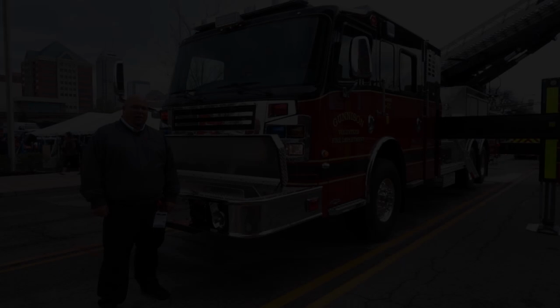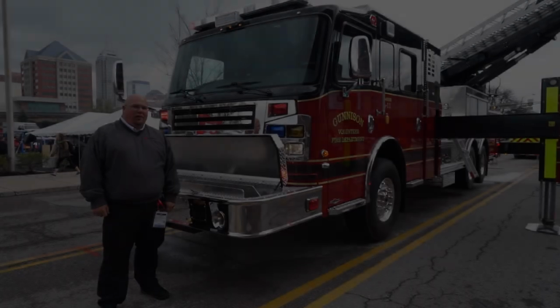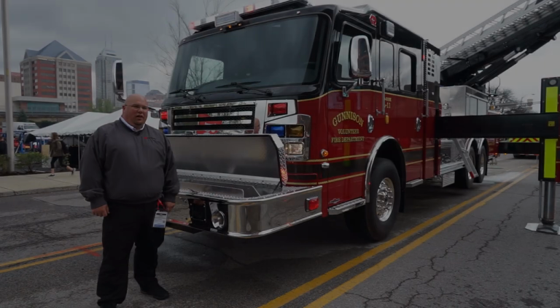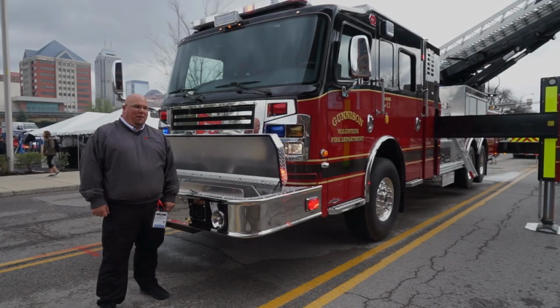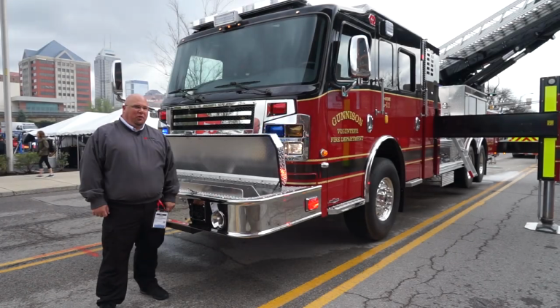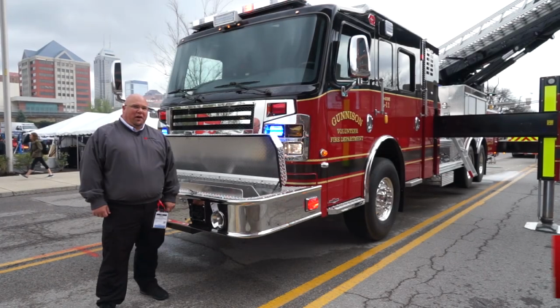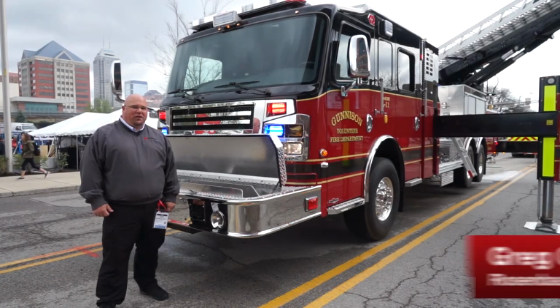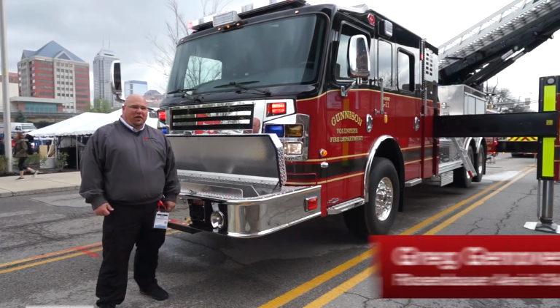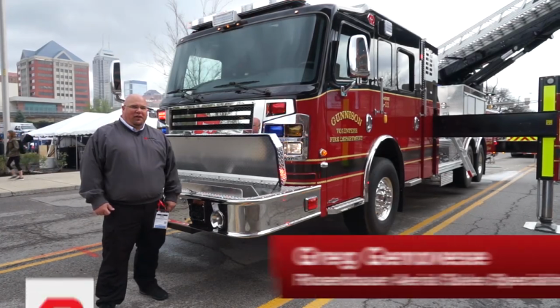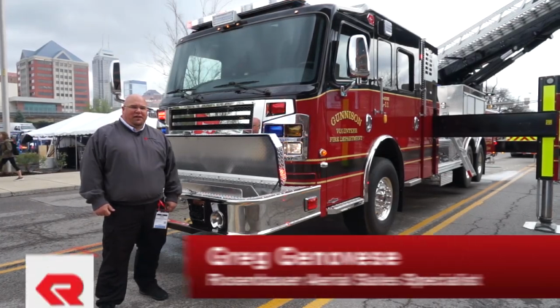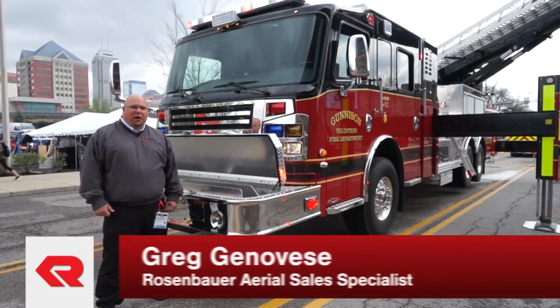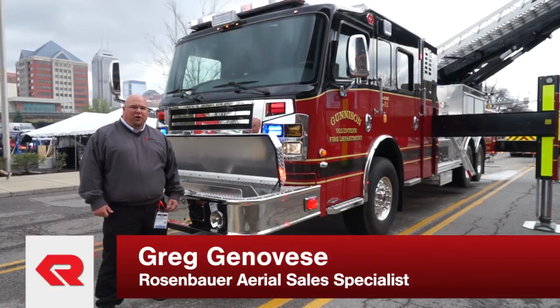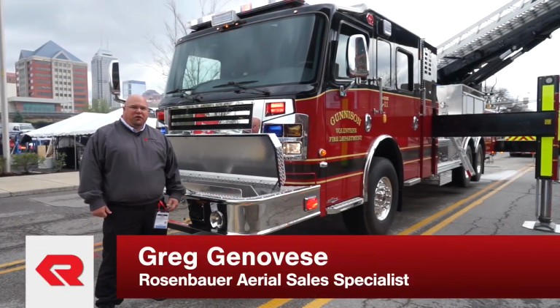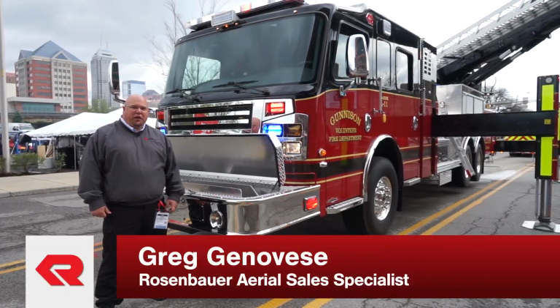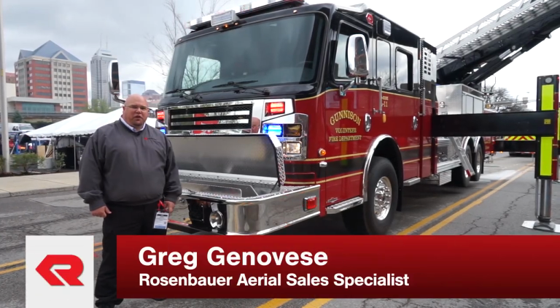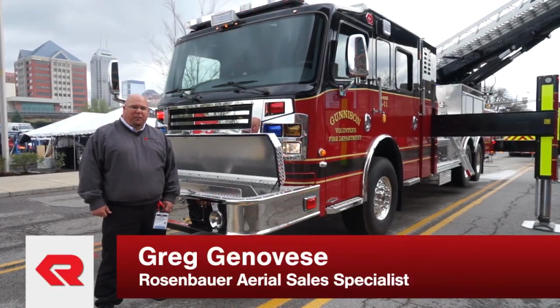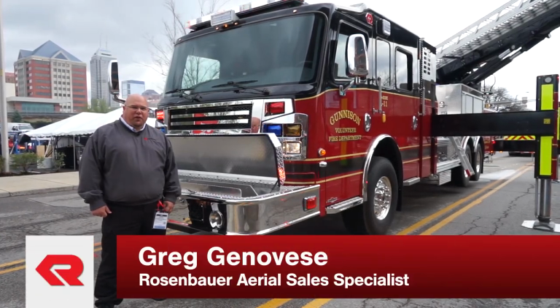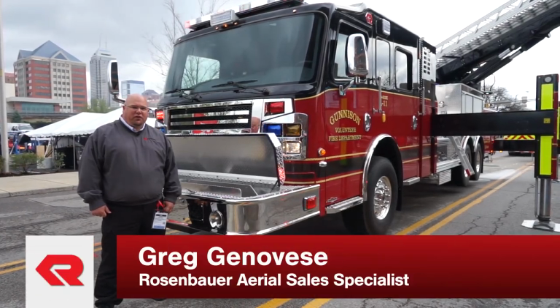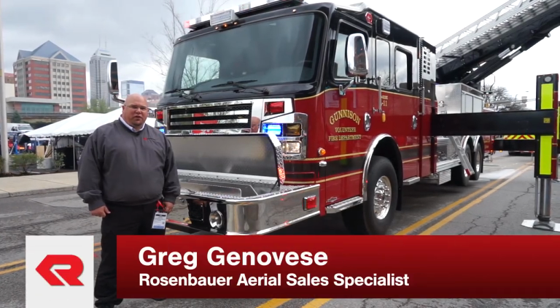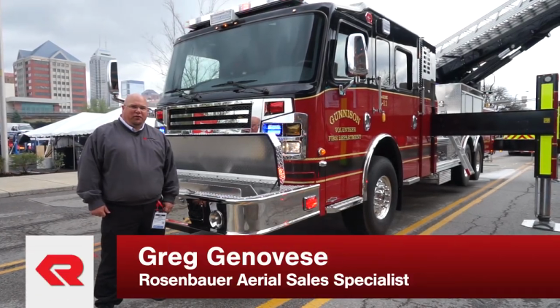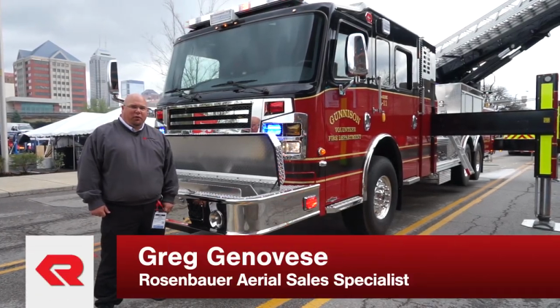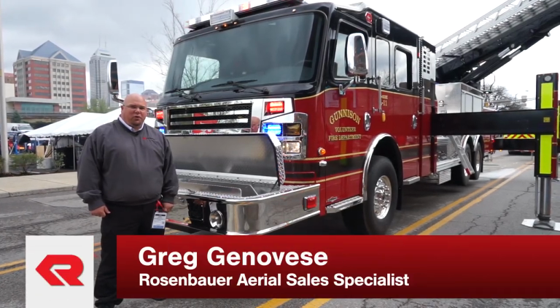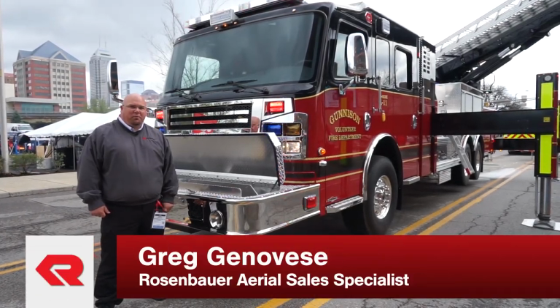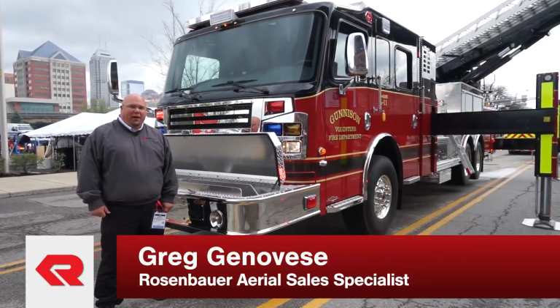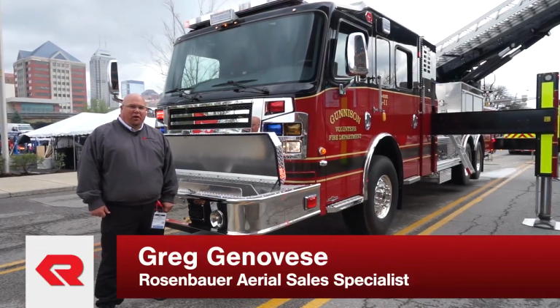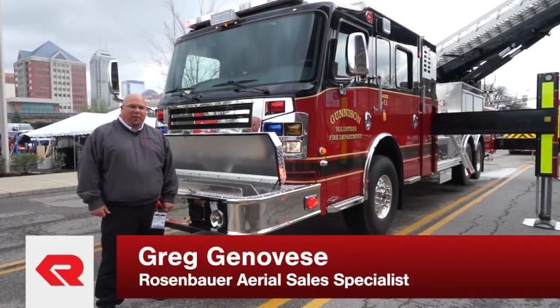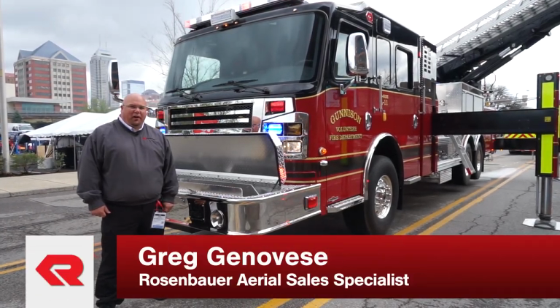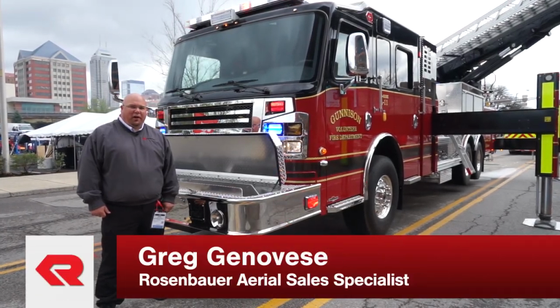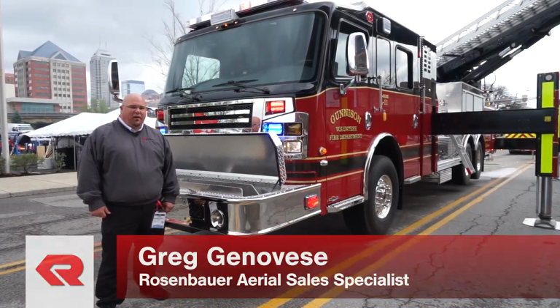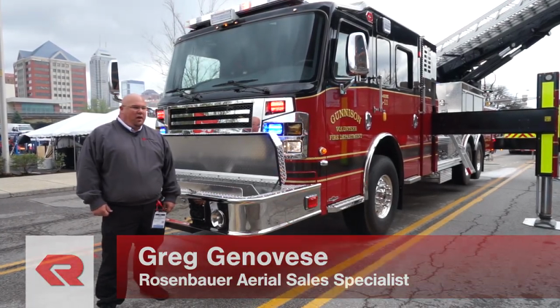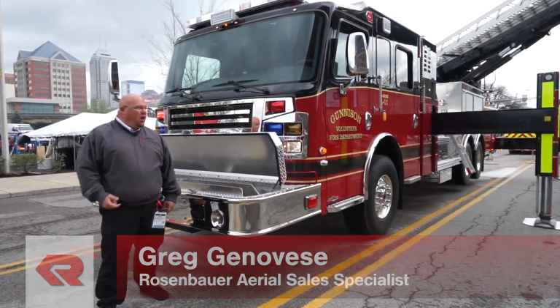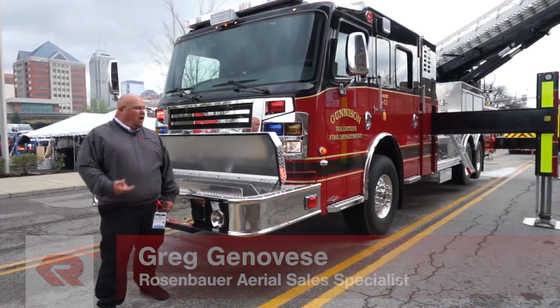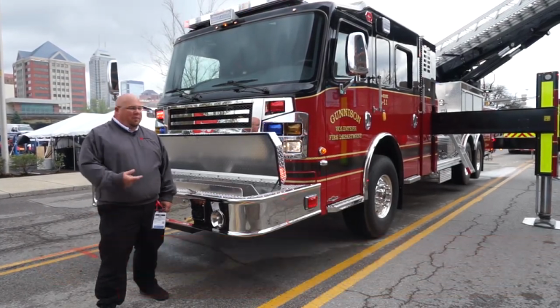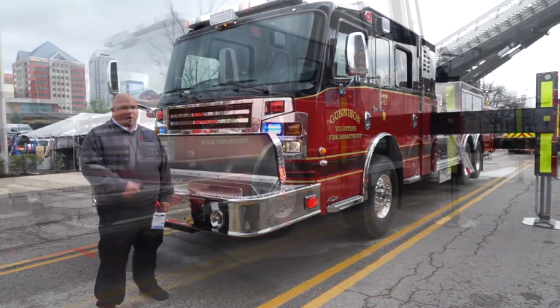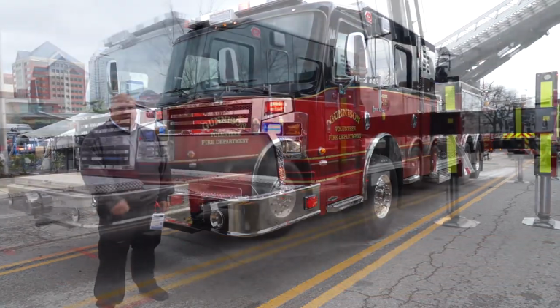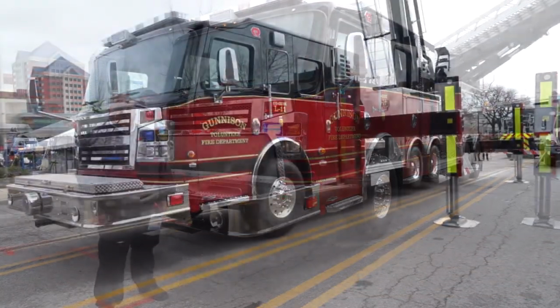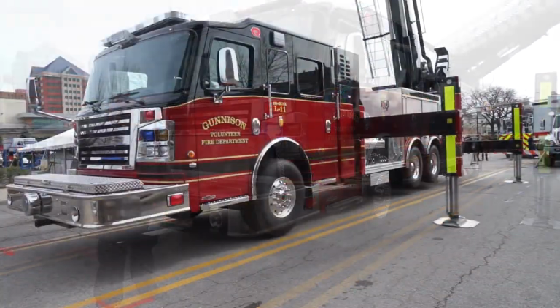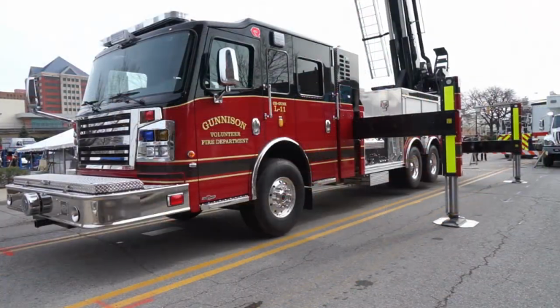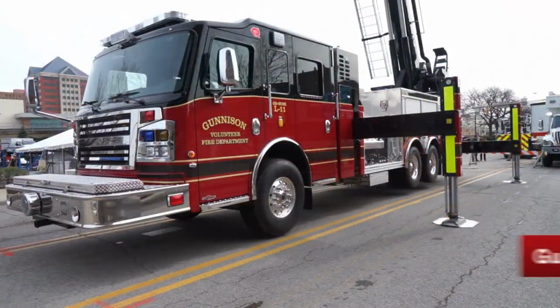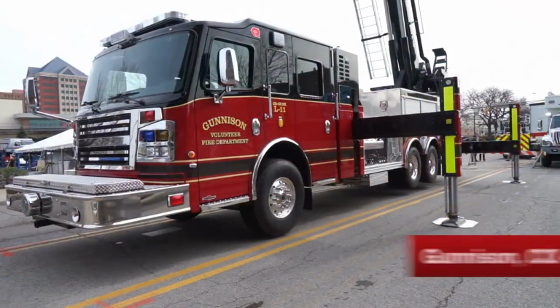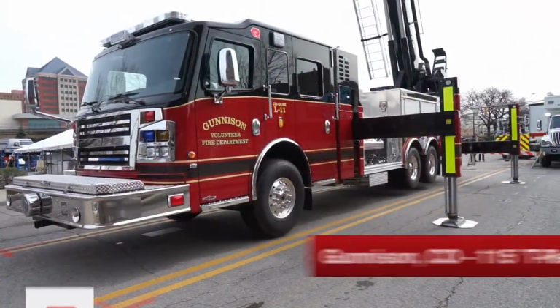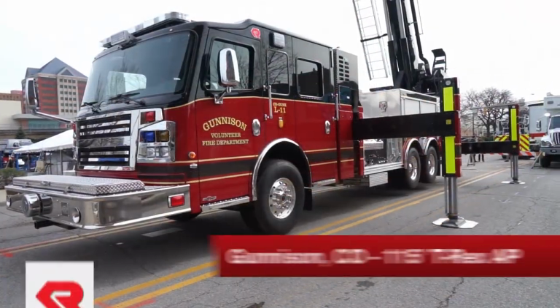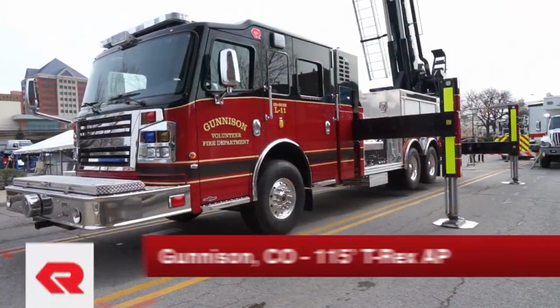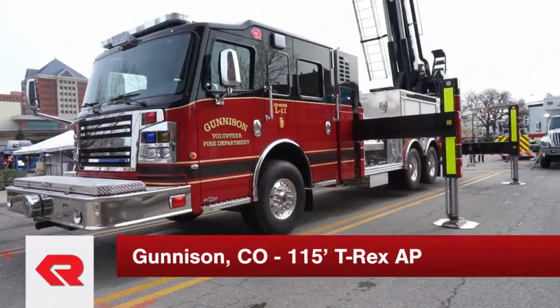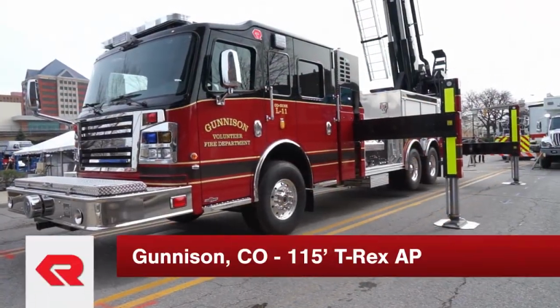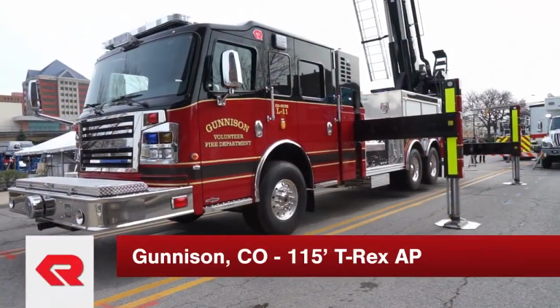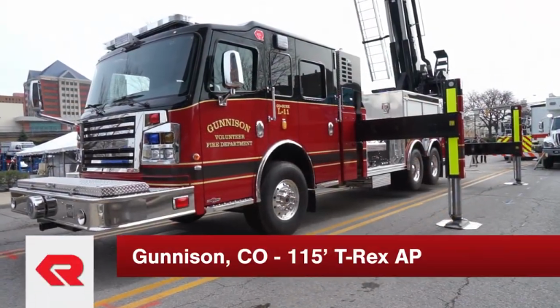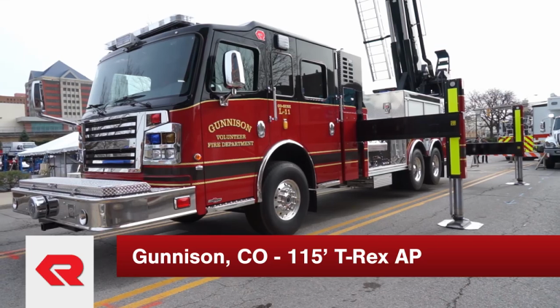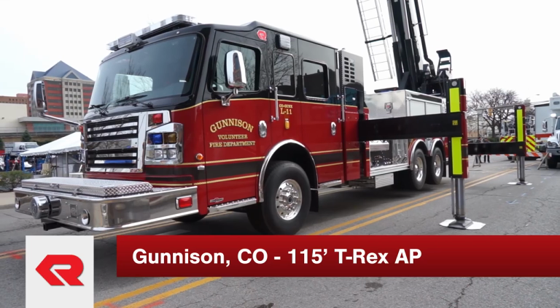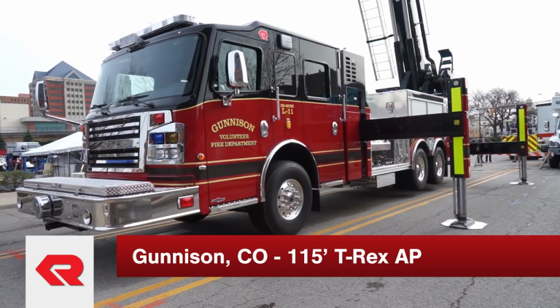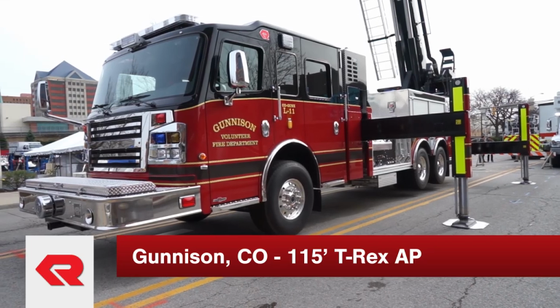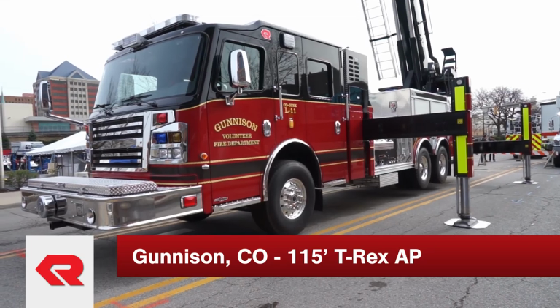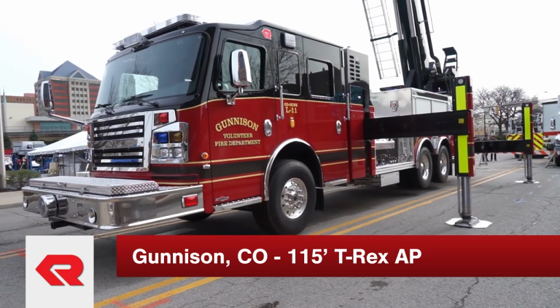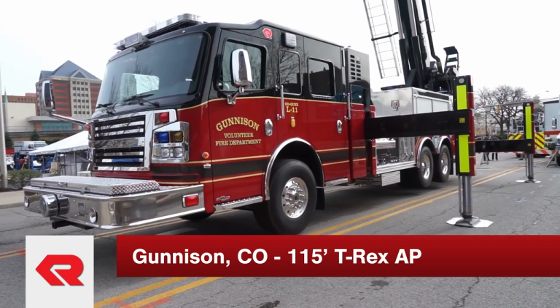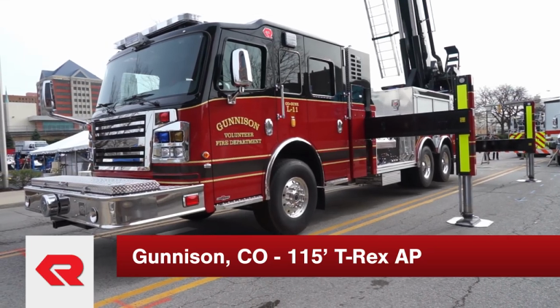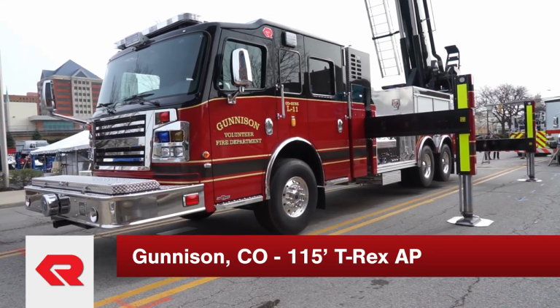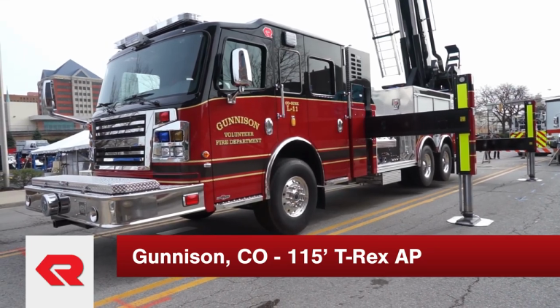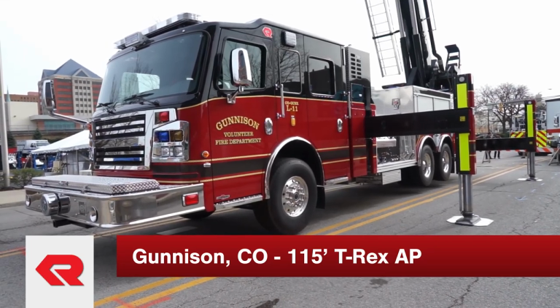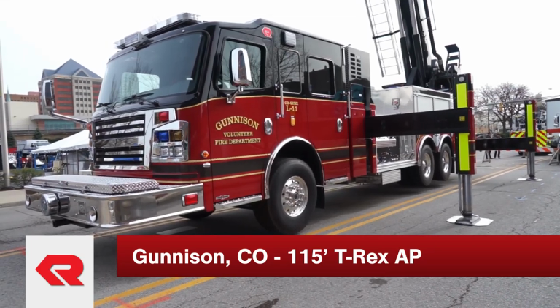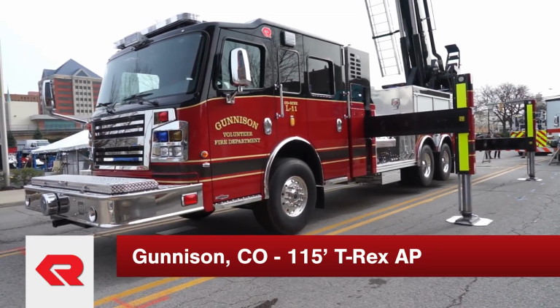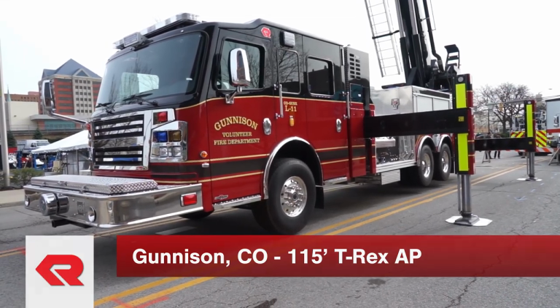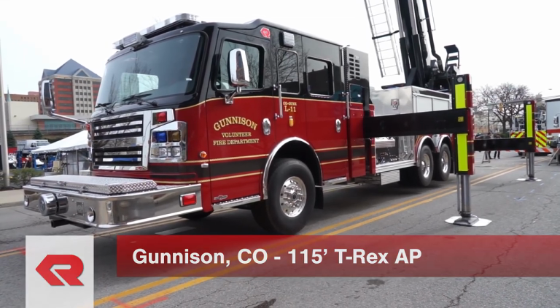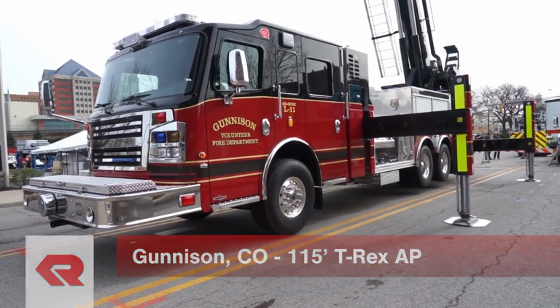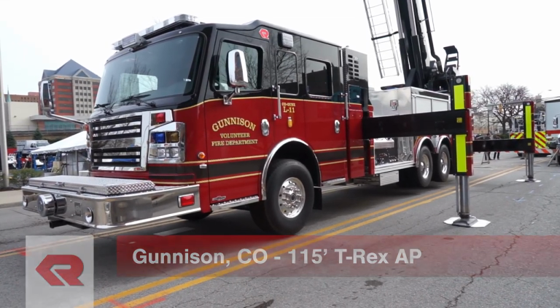I'm Greg Genovese, Aerial Sales Specialist for Rosenbauer America. I'm here with Gunnison, Colorado's brand new 115-foot T-Rex.